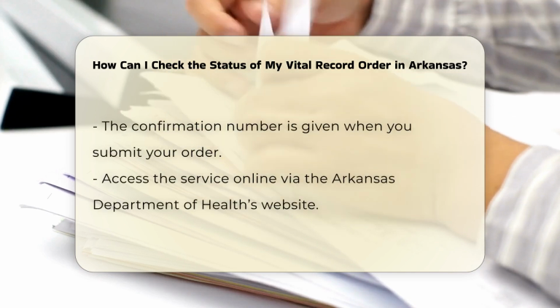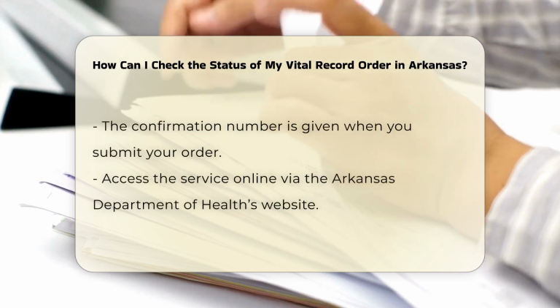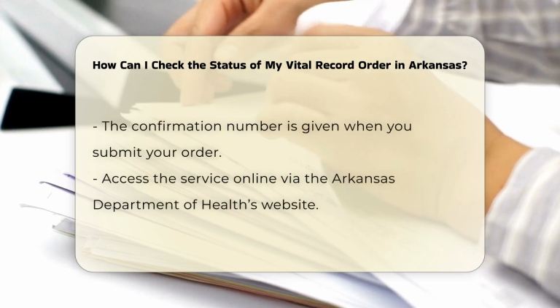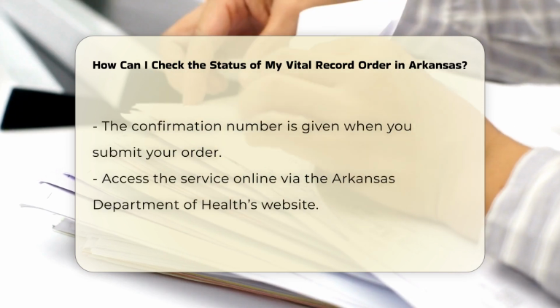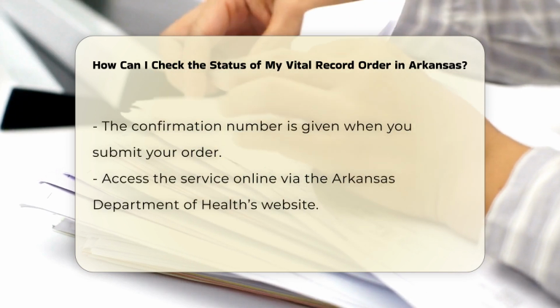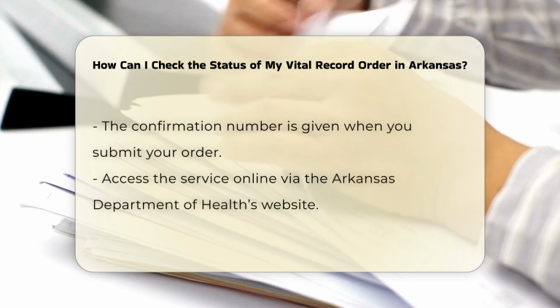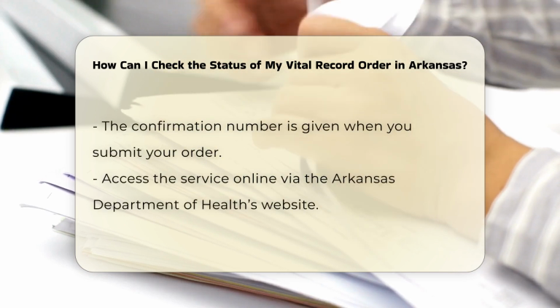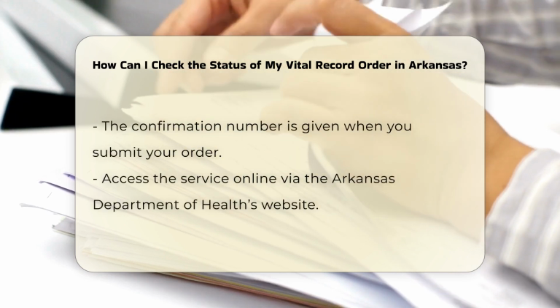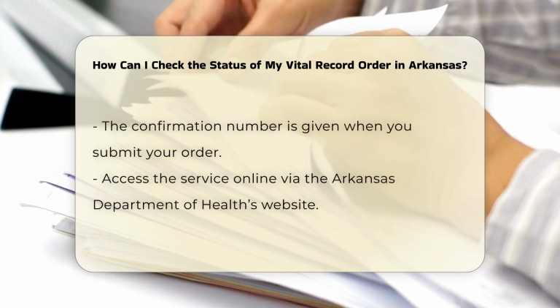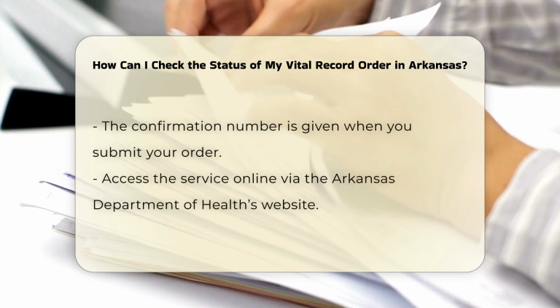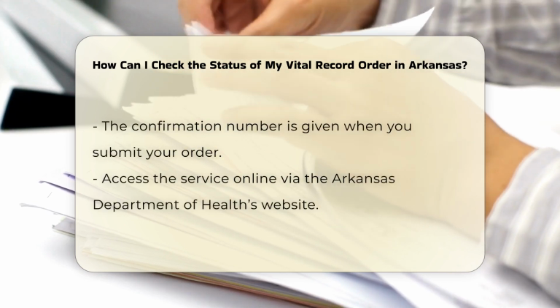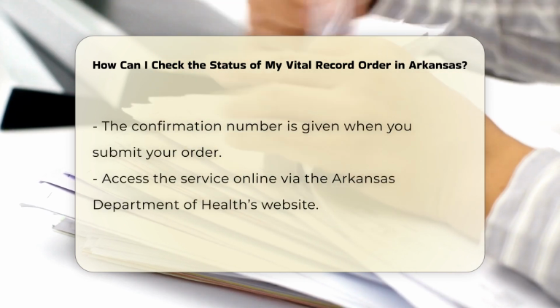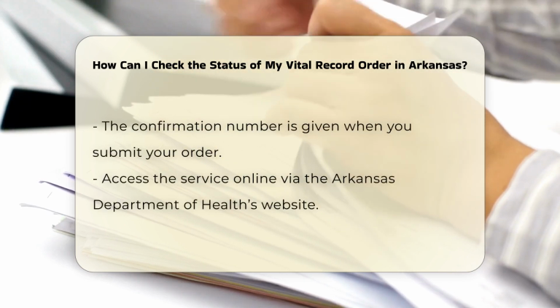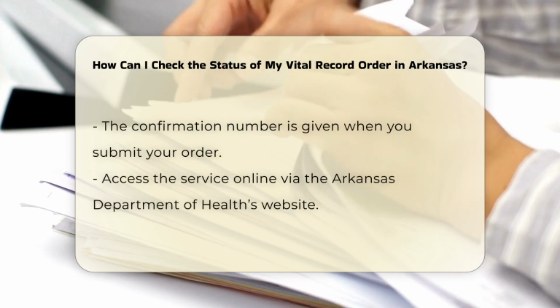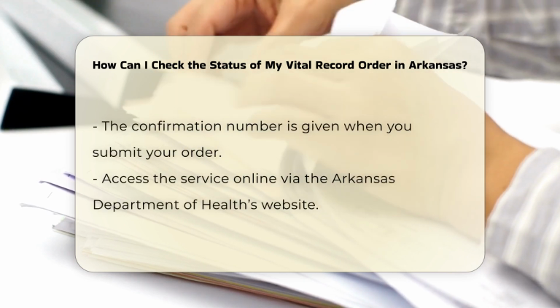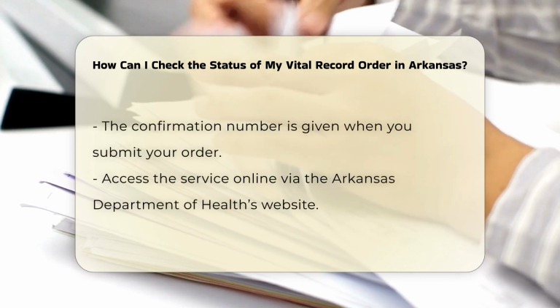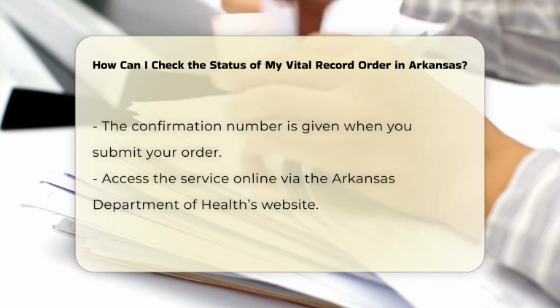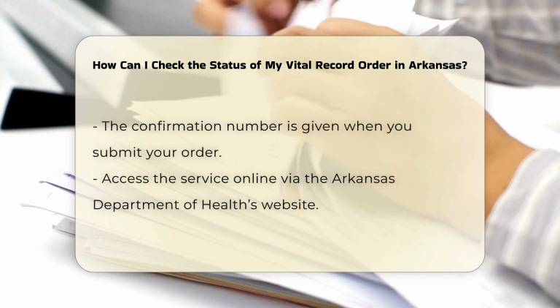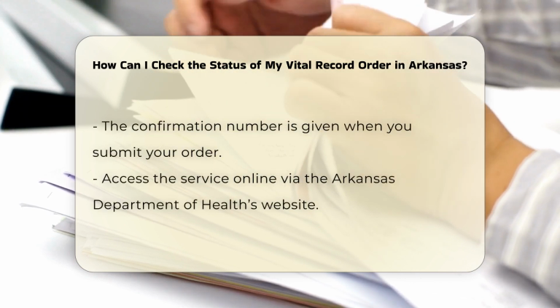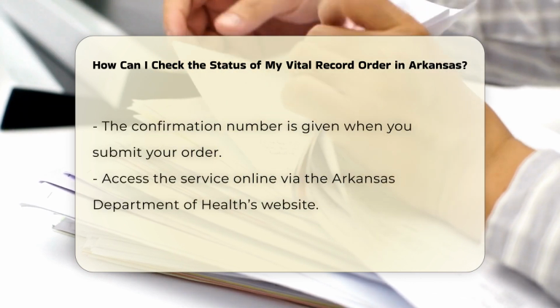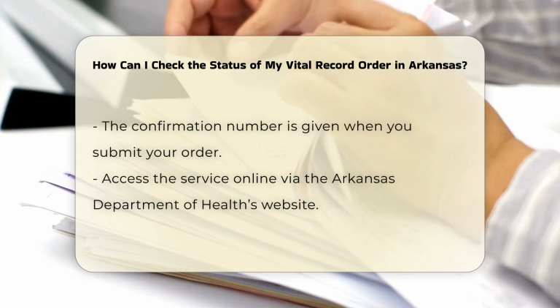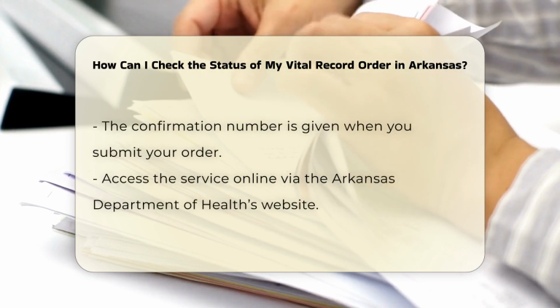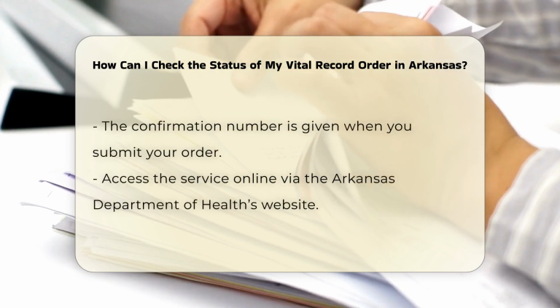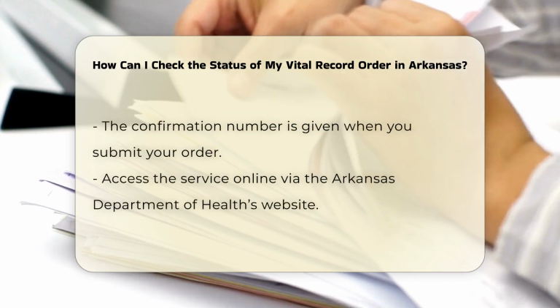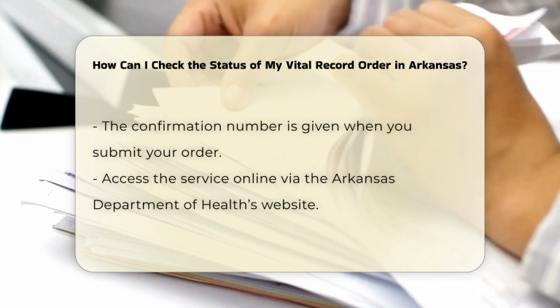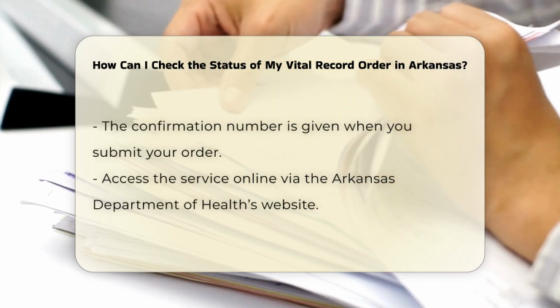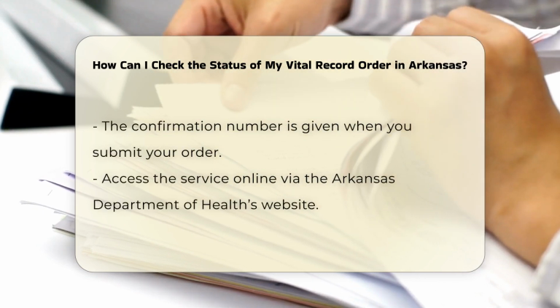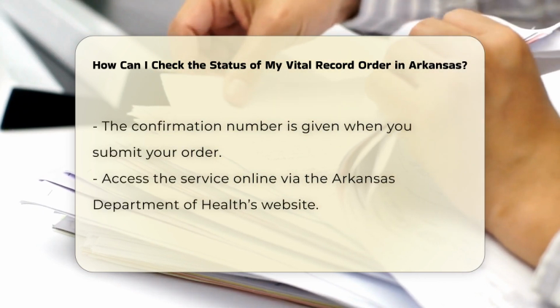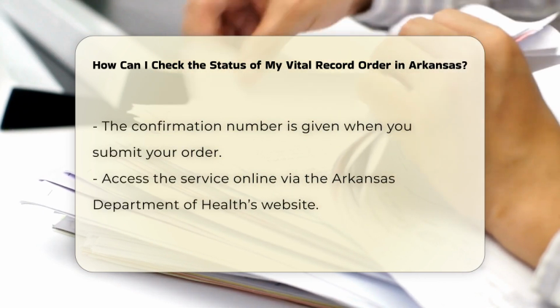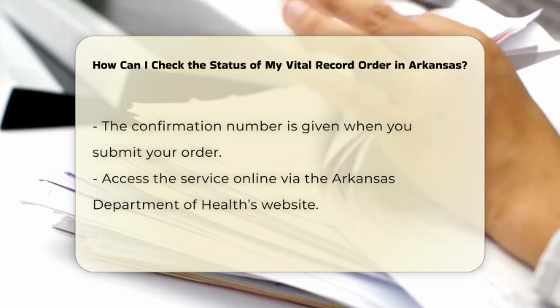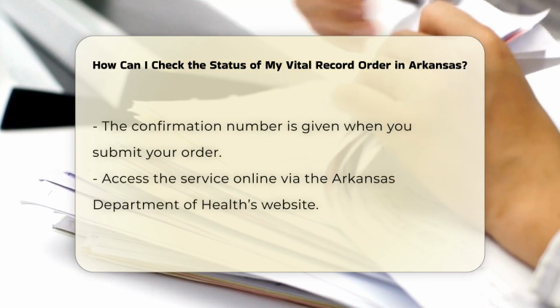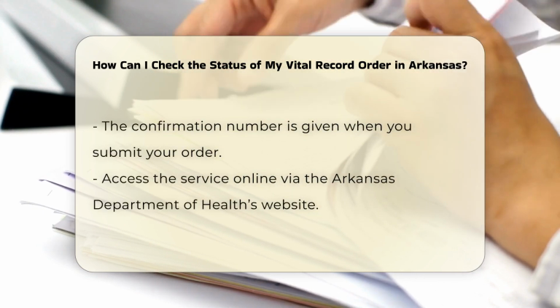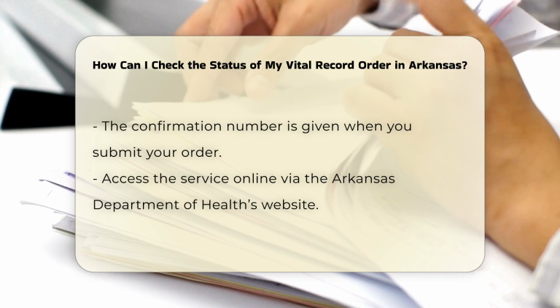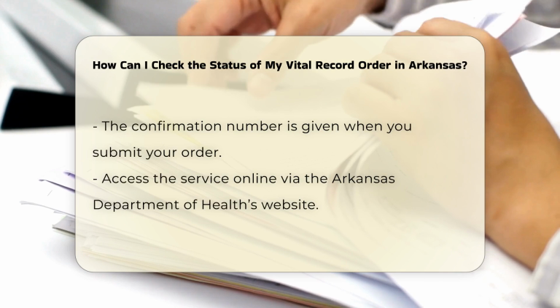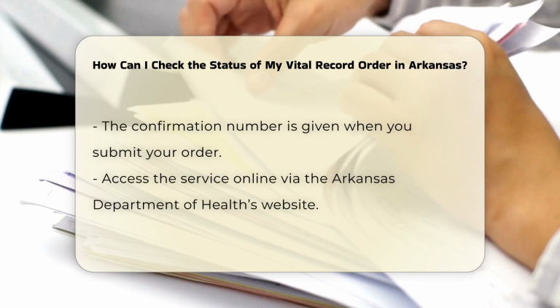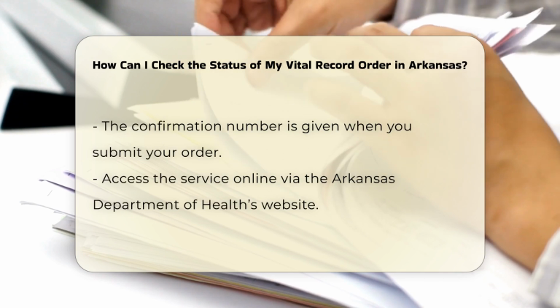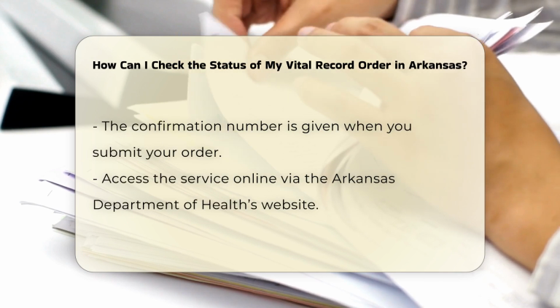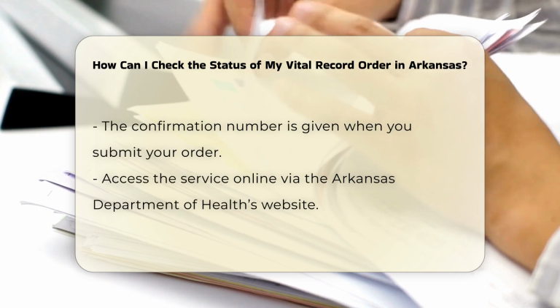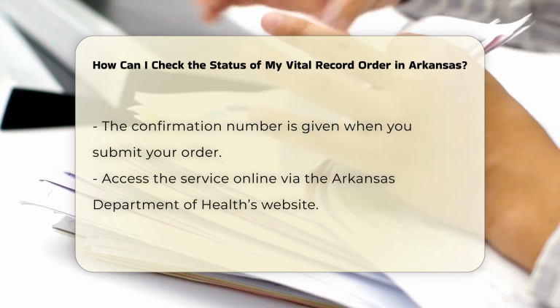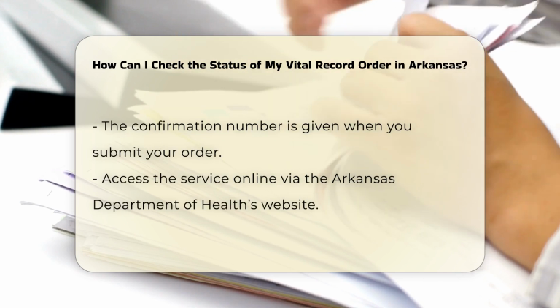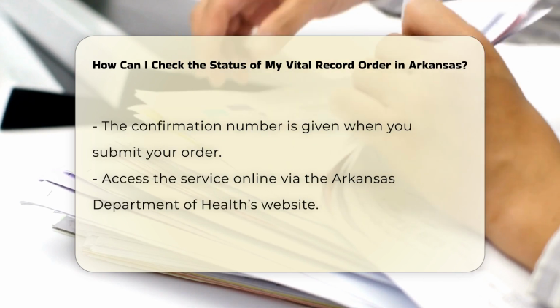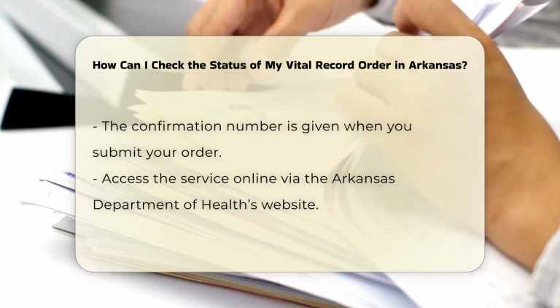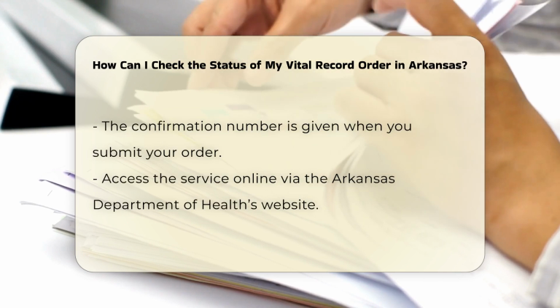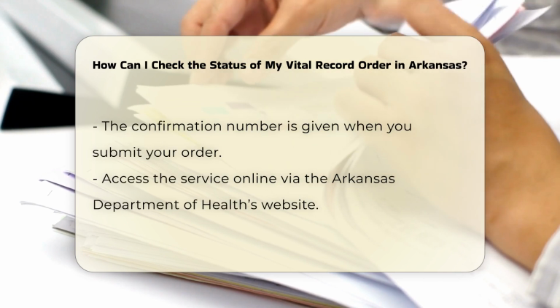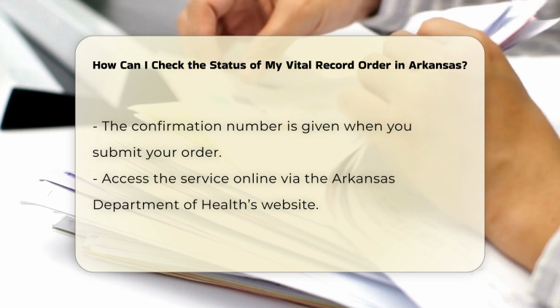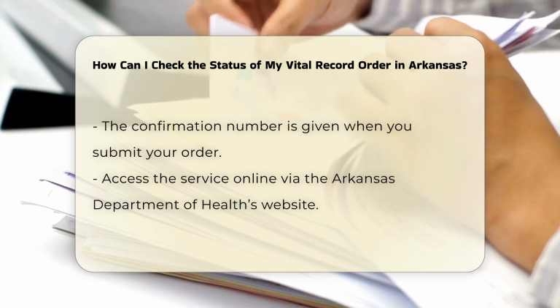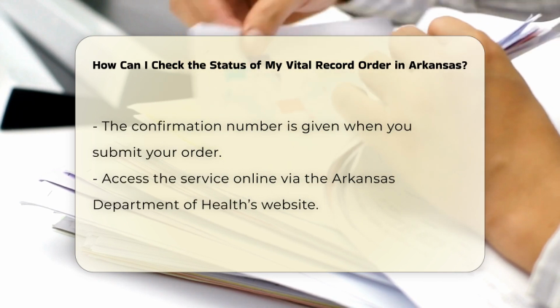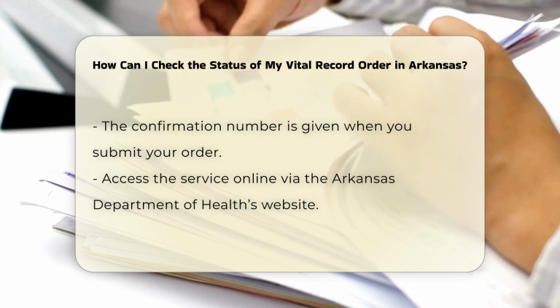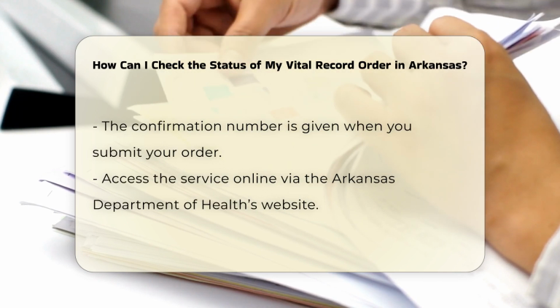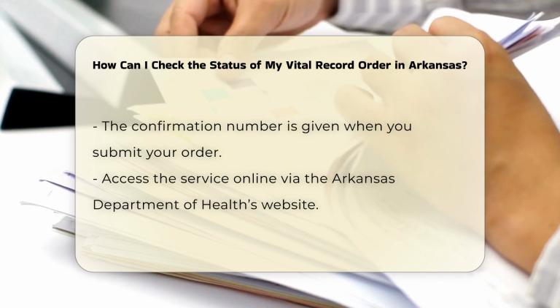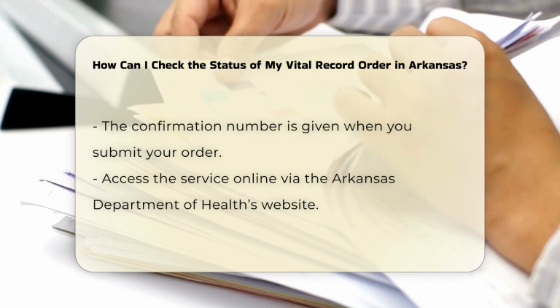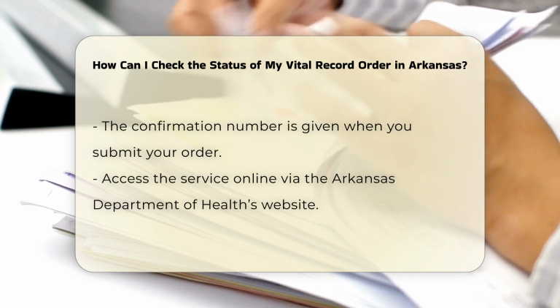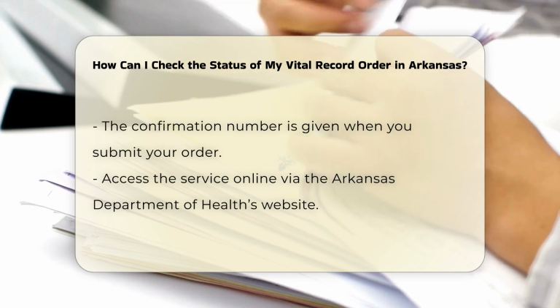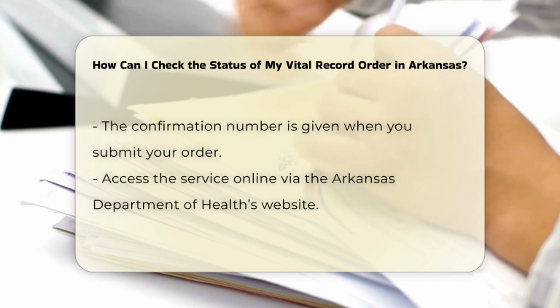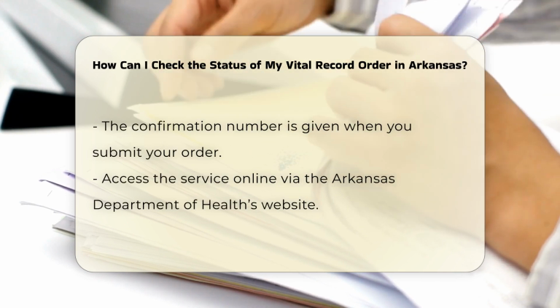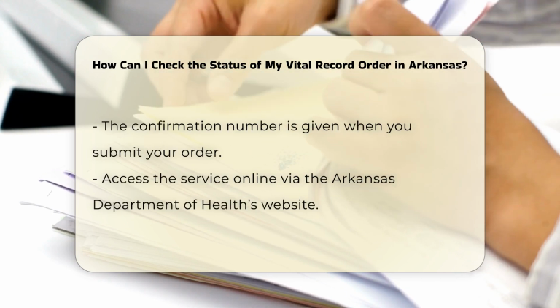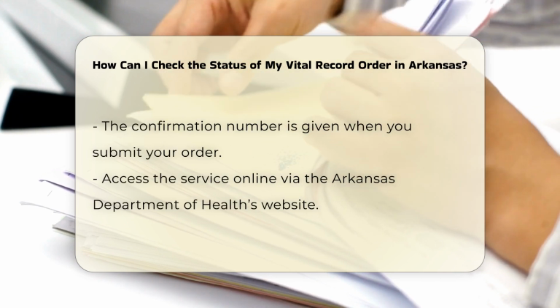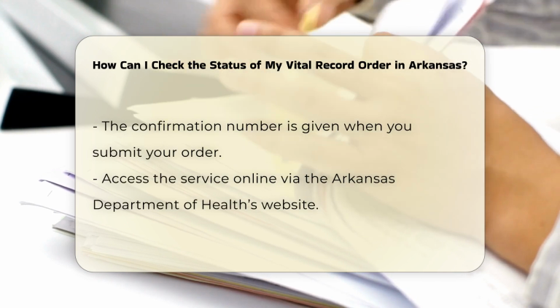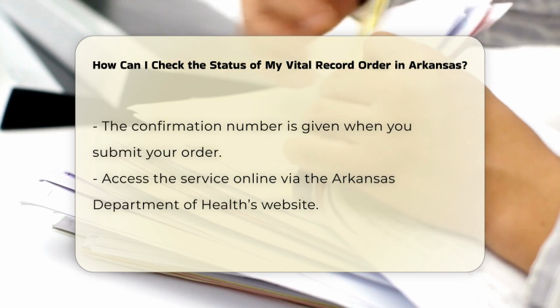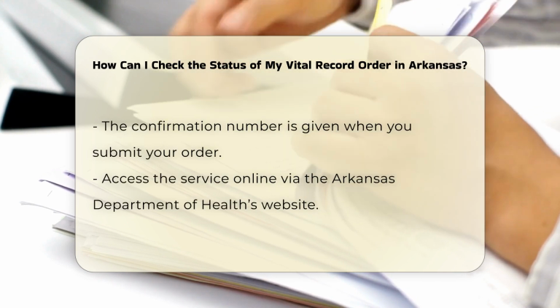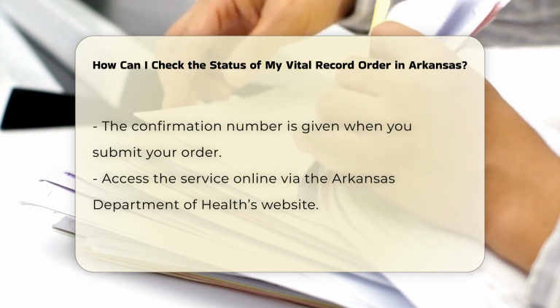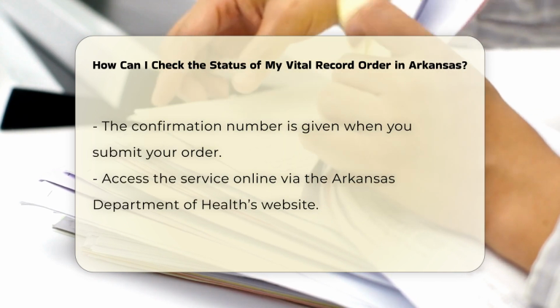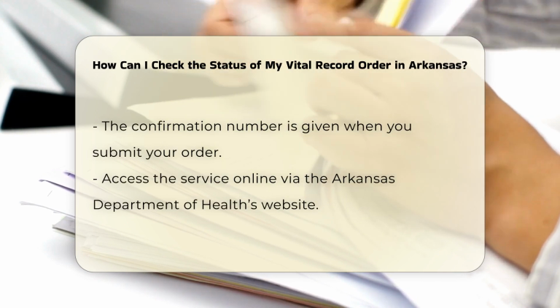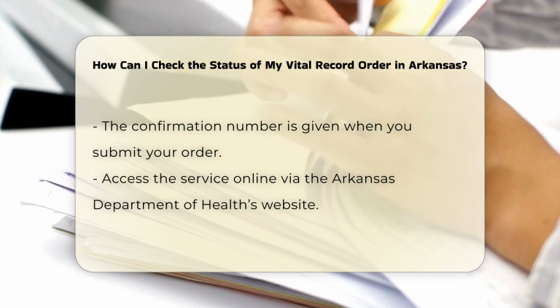First, you will need your confirmation number, which is typically provided when you submit your order. This number is crucial for tracking your order.